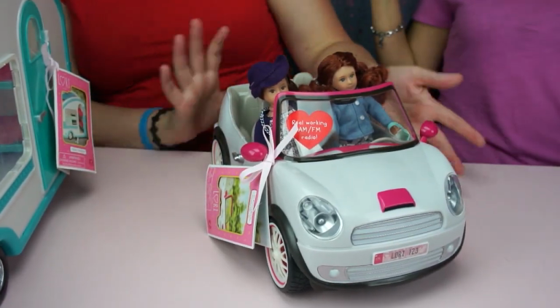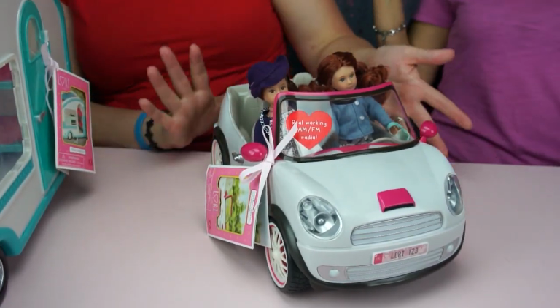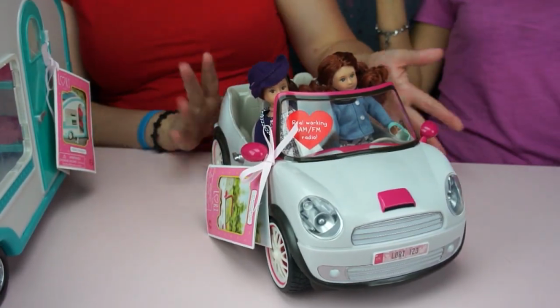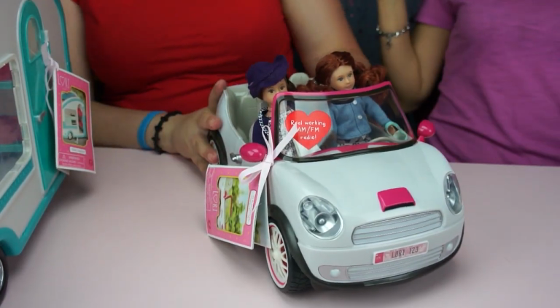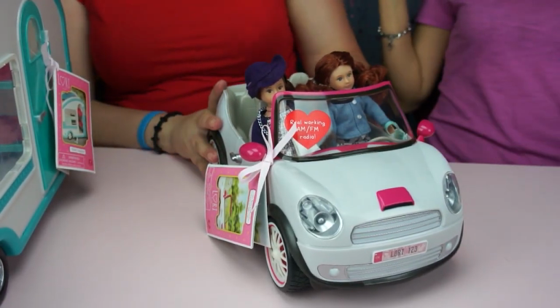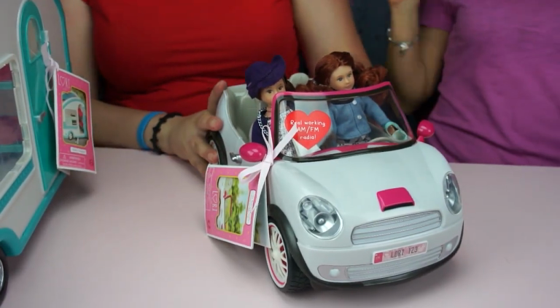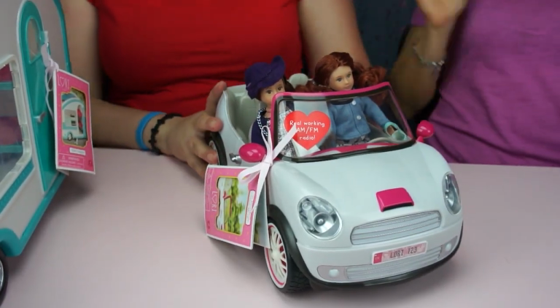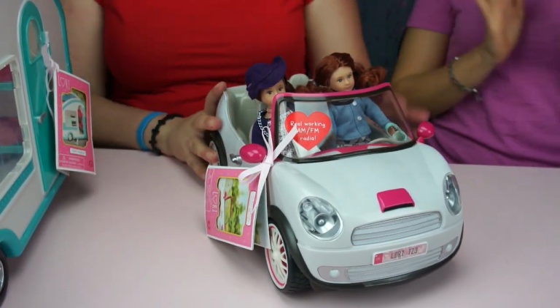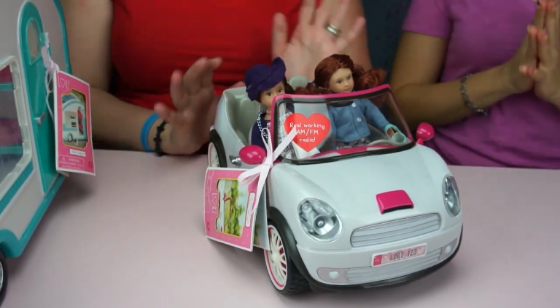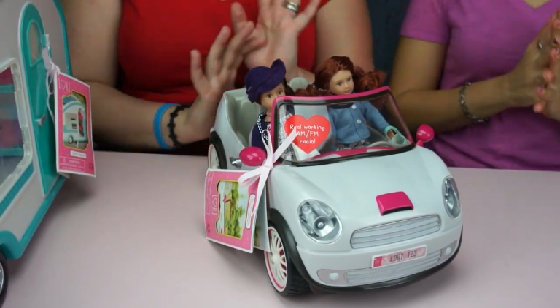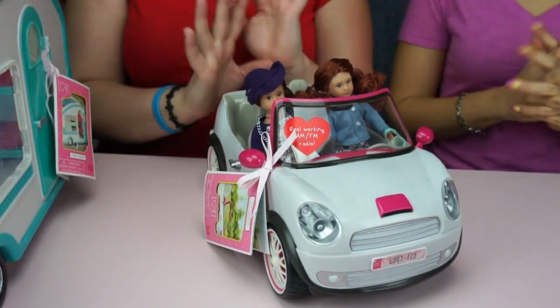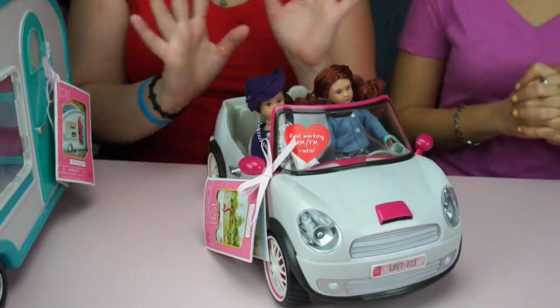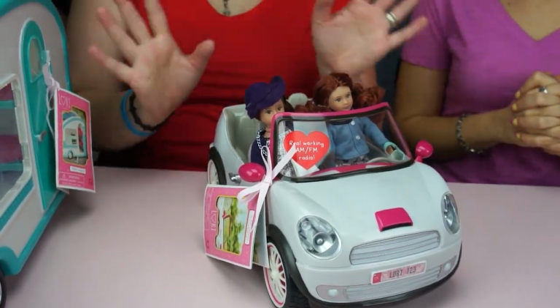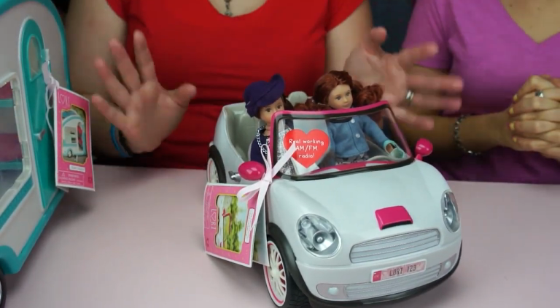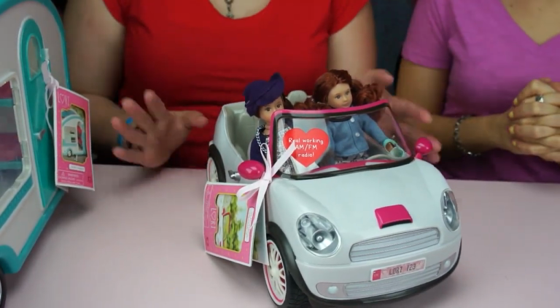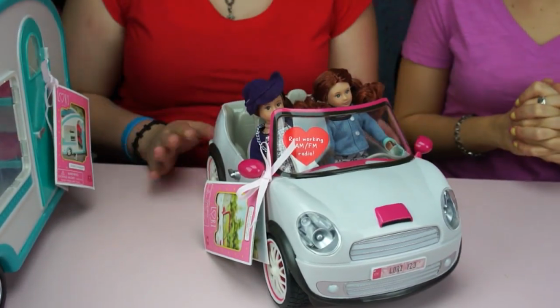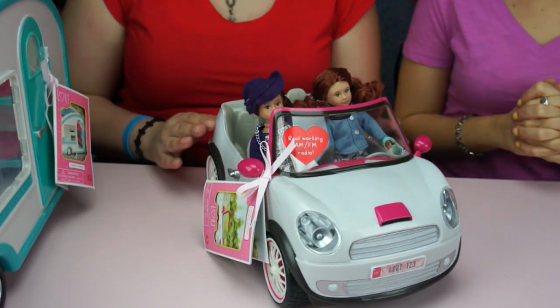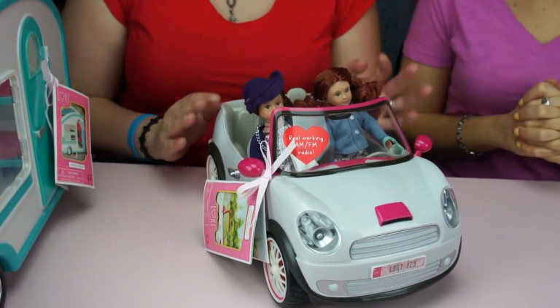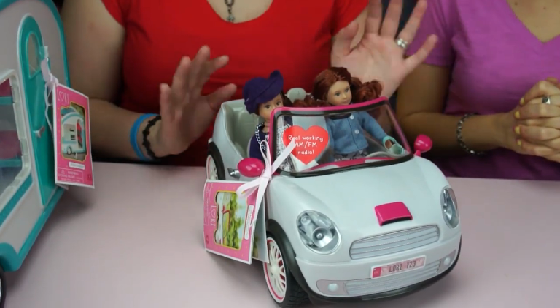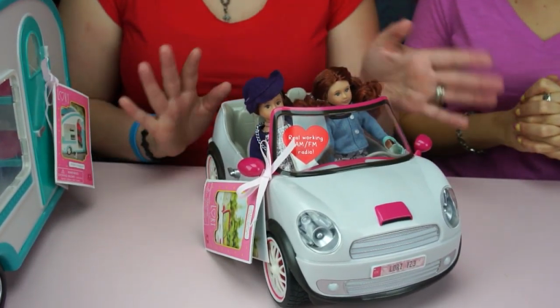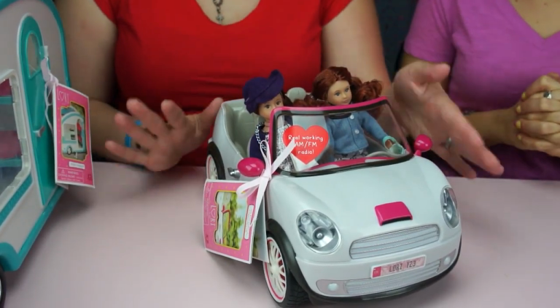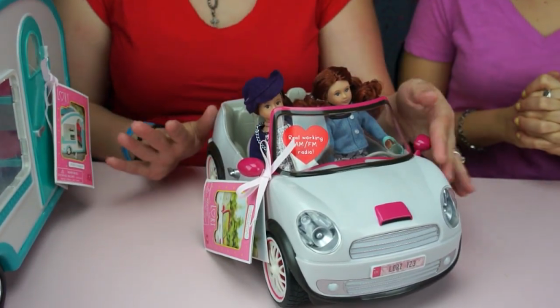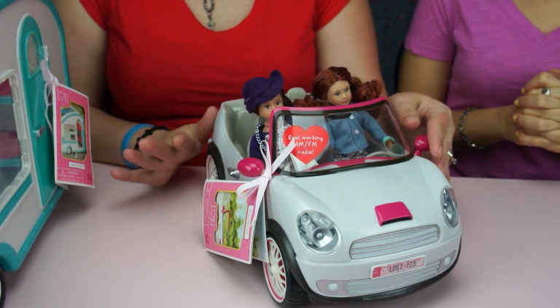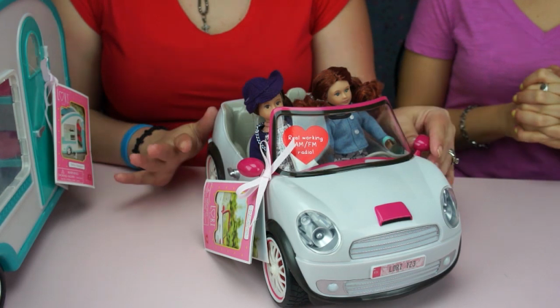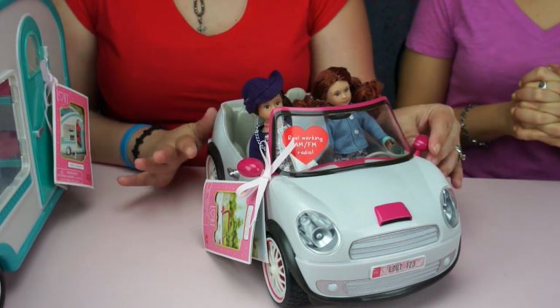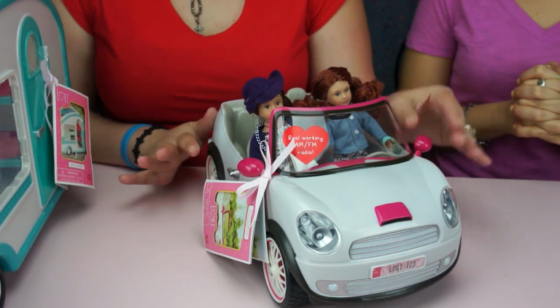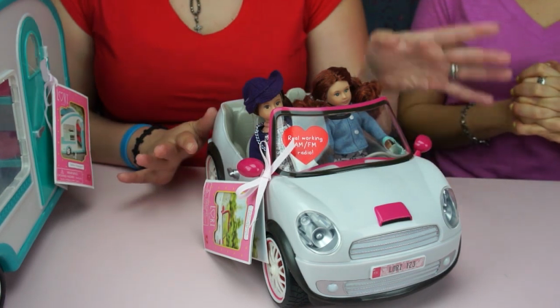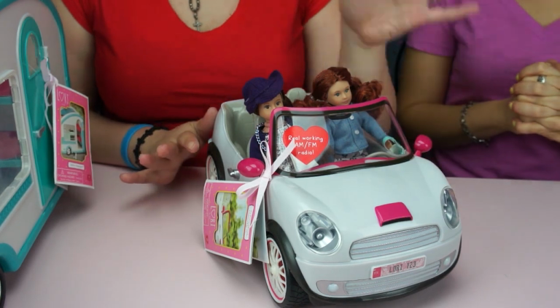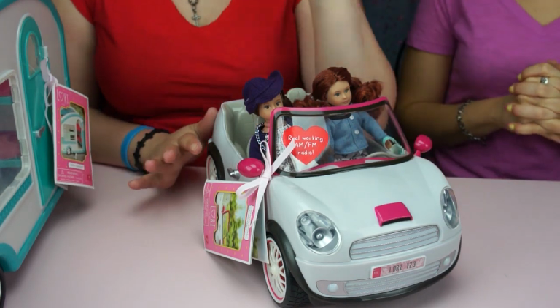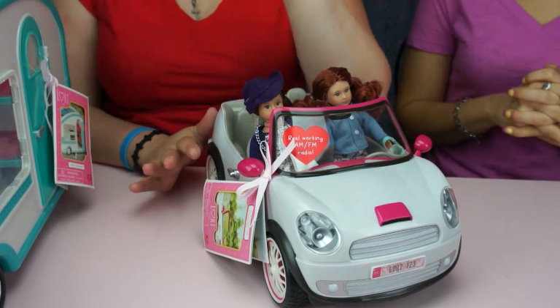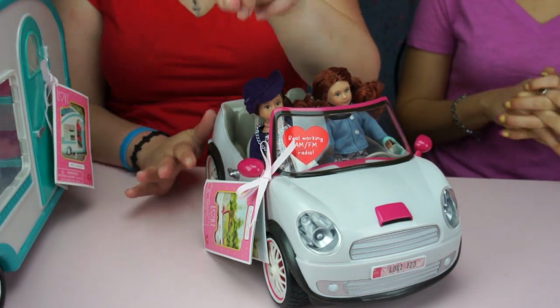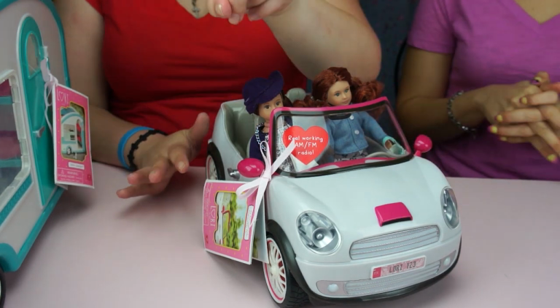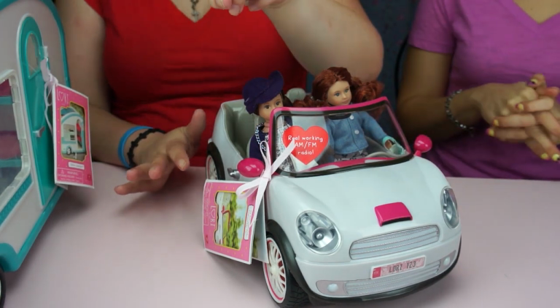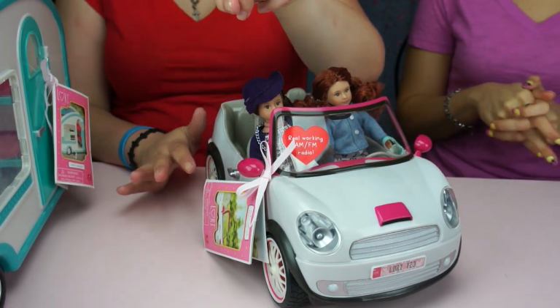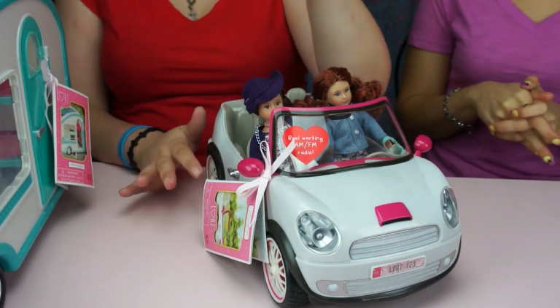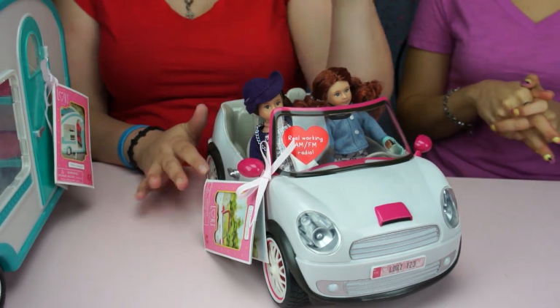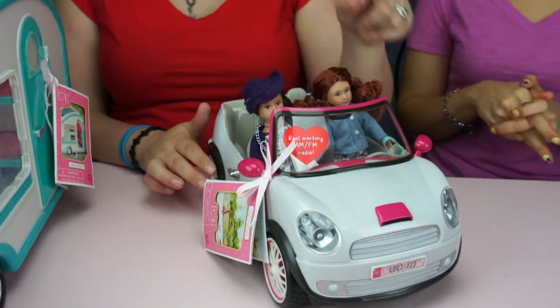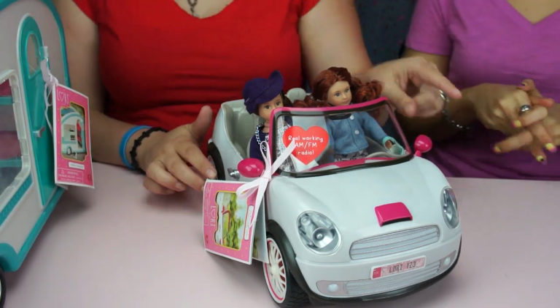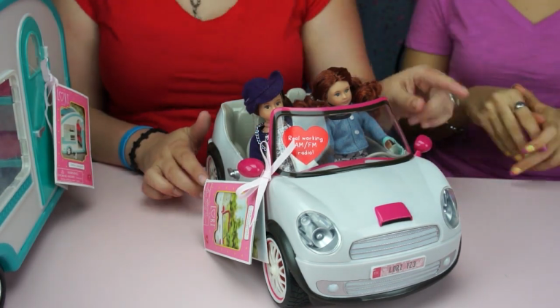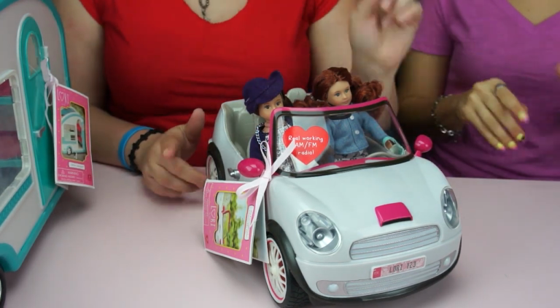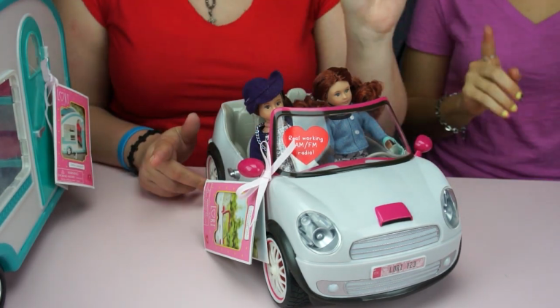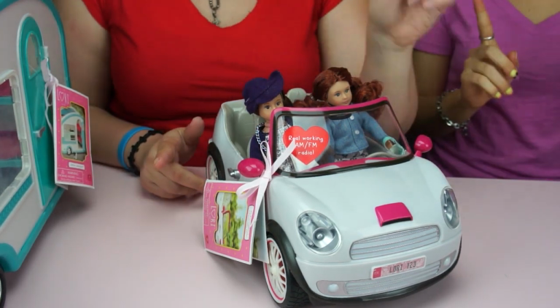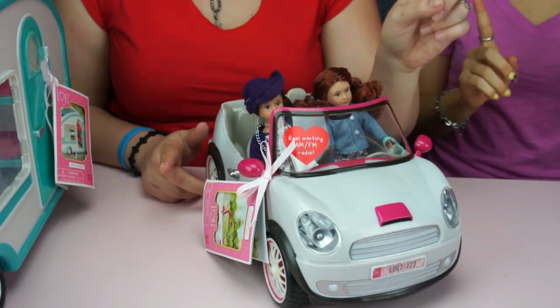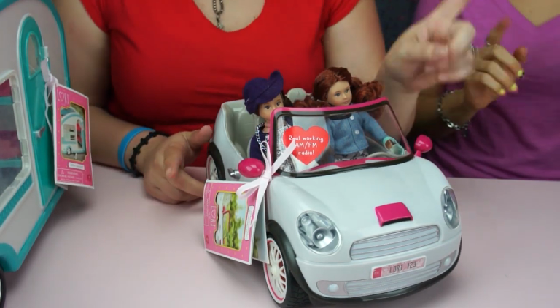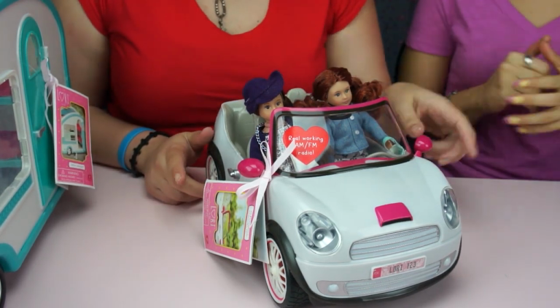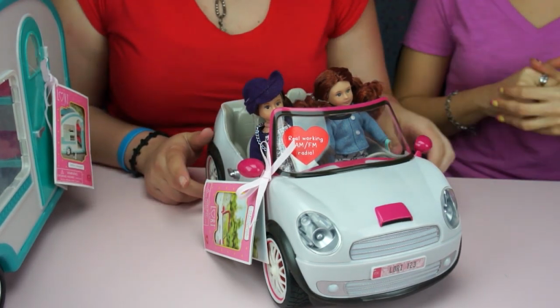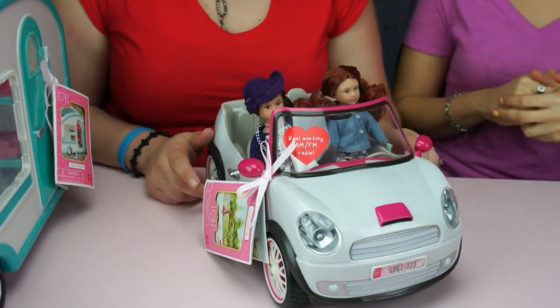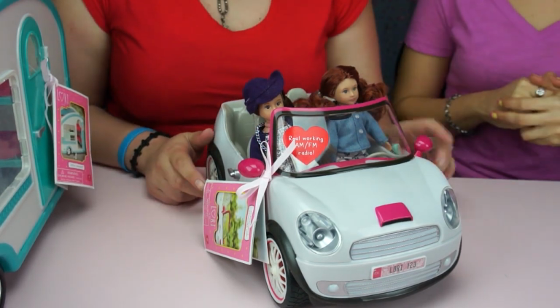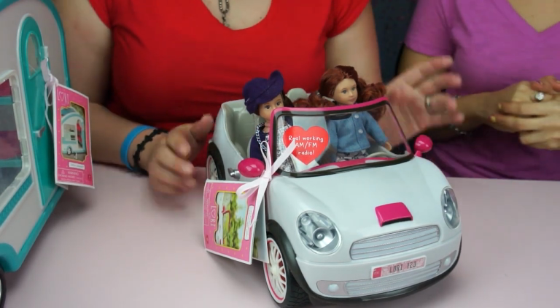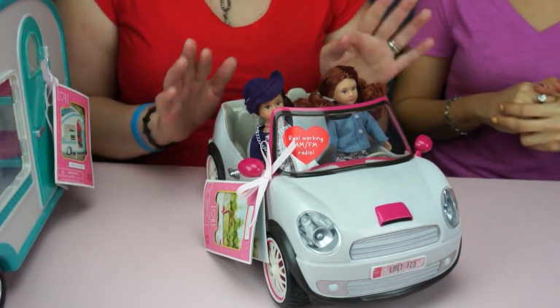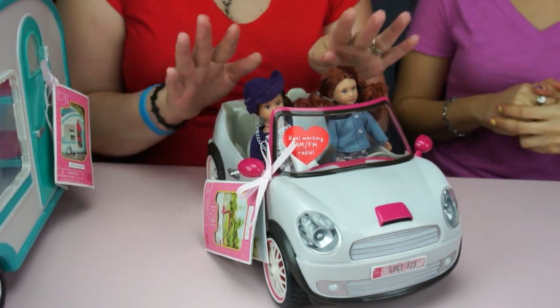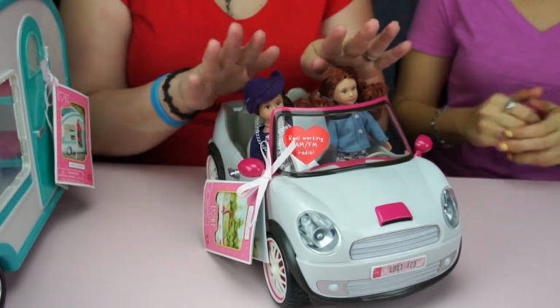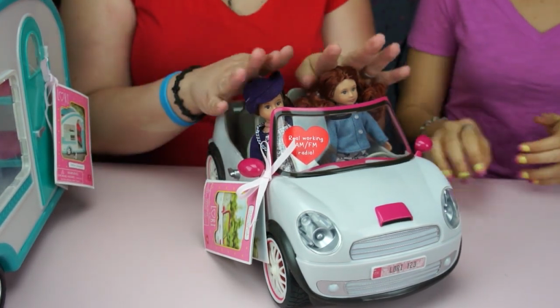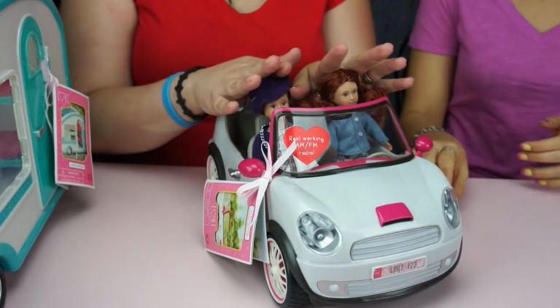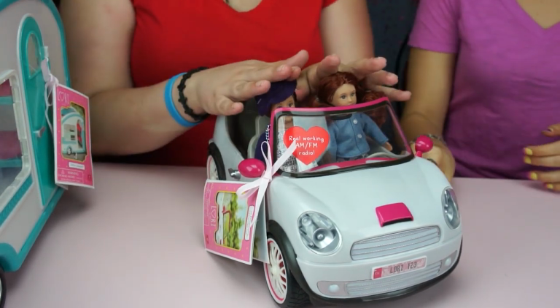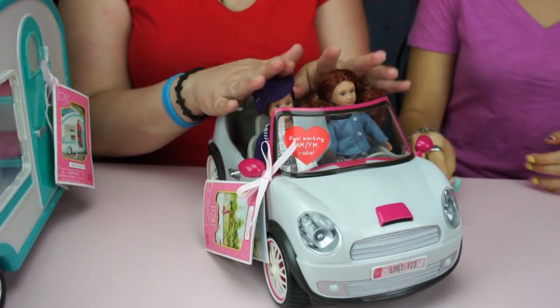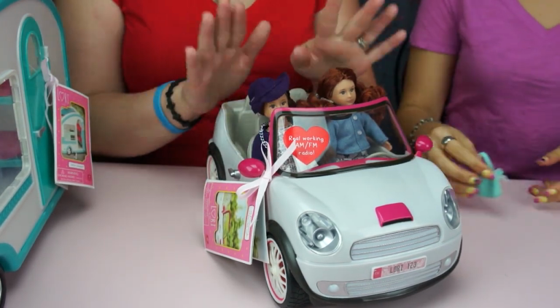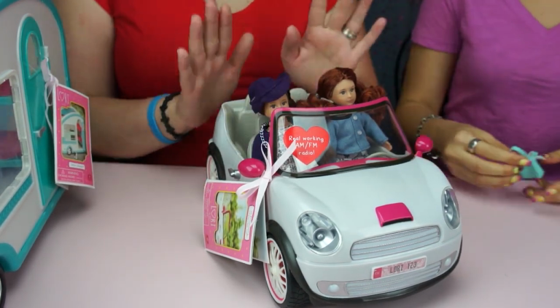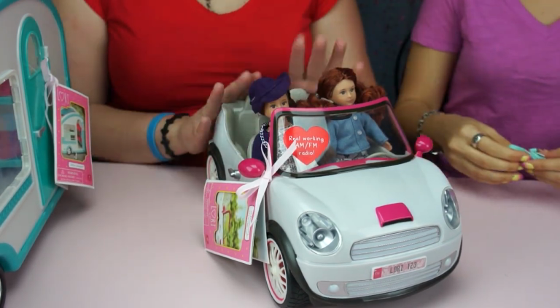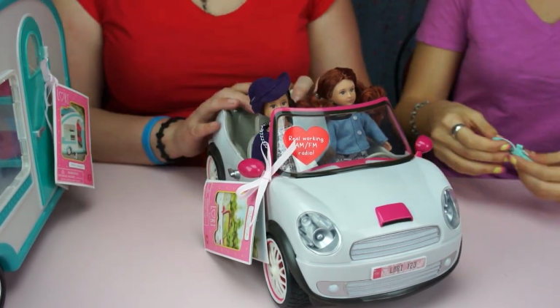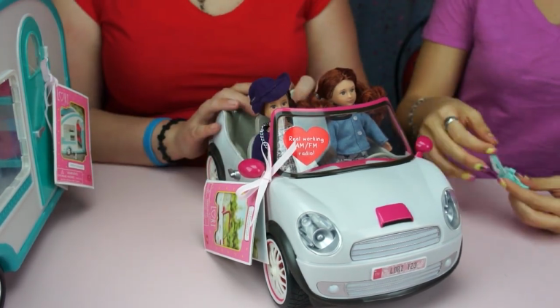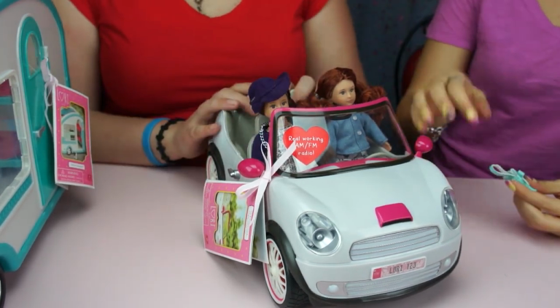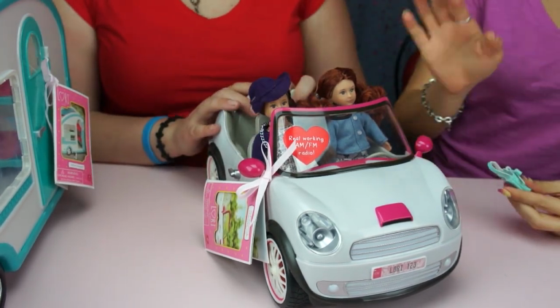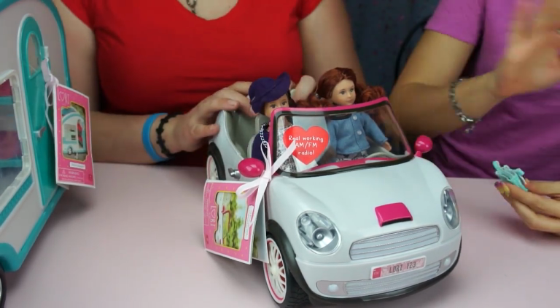They're just cruising around. Always wear your seatbelt — don't listen to me — but they're just cruising. She doesn't want her shoes on.